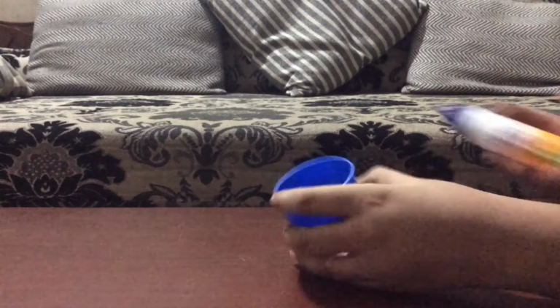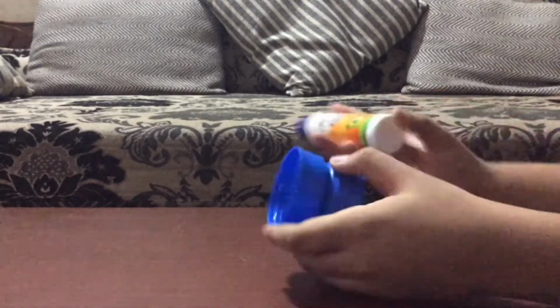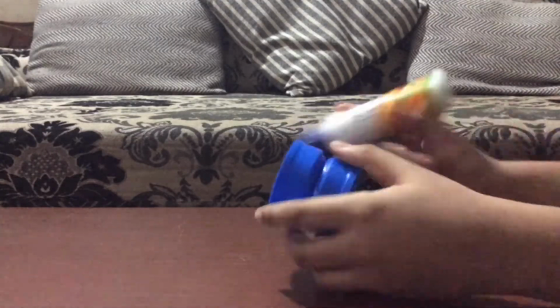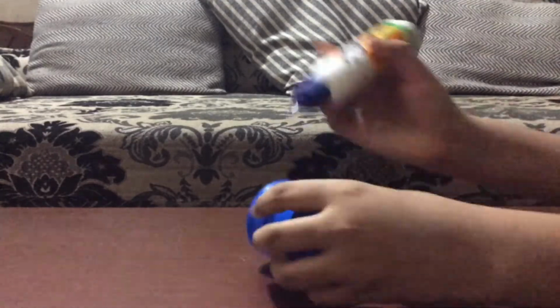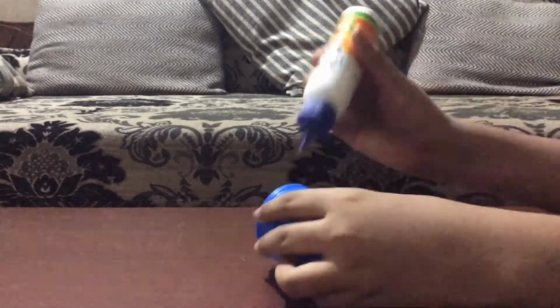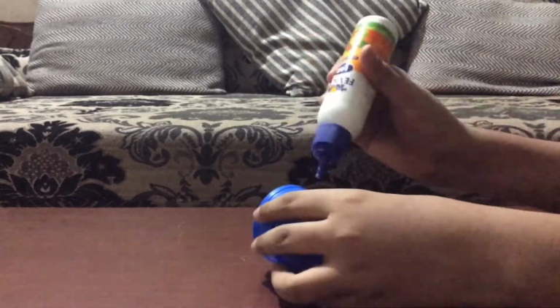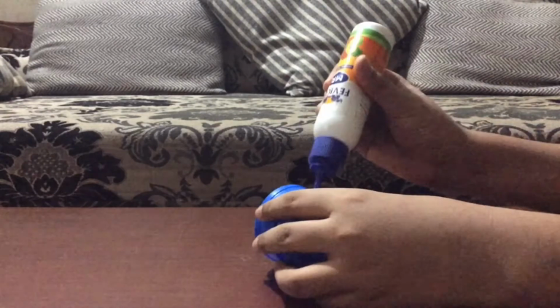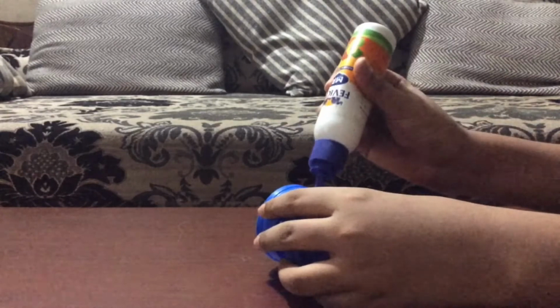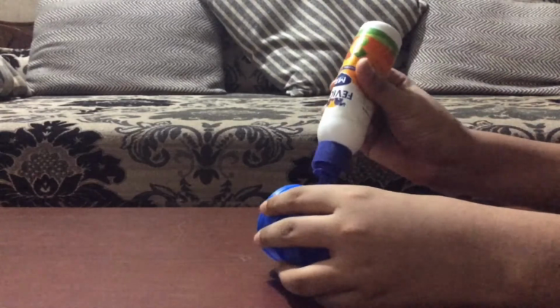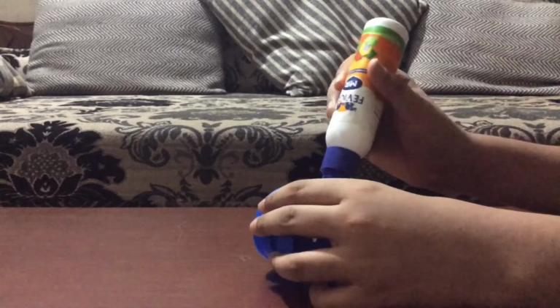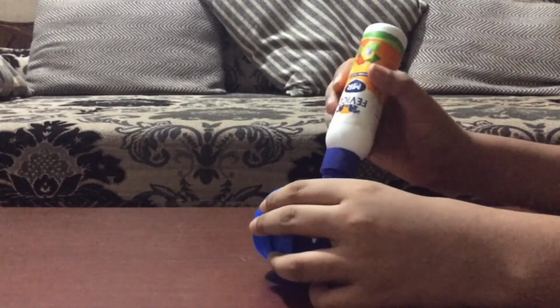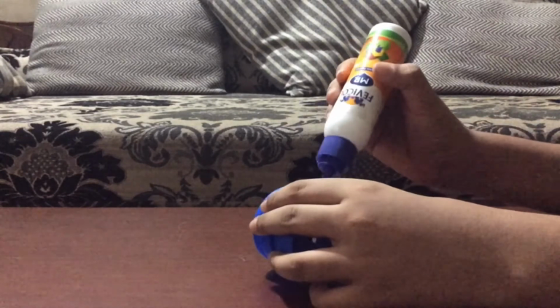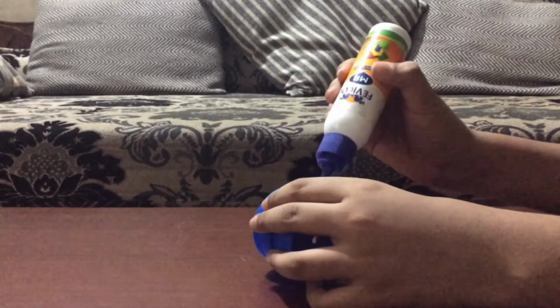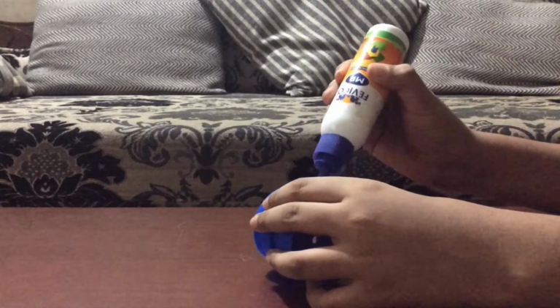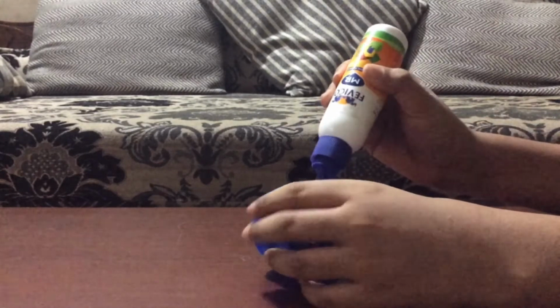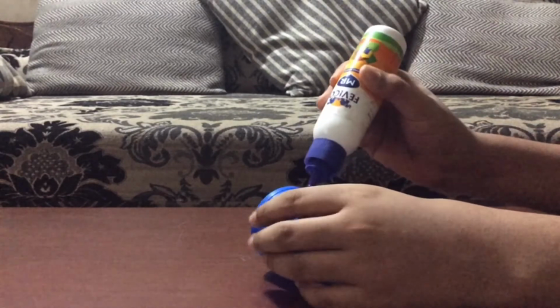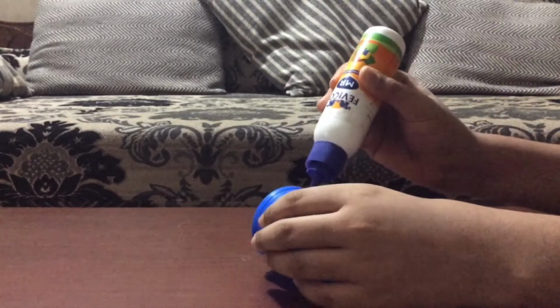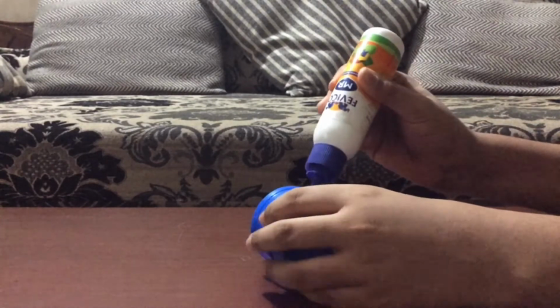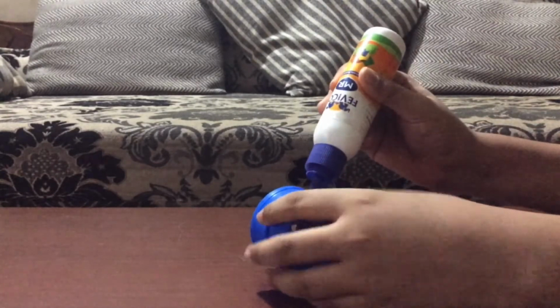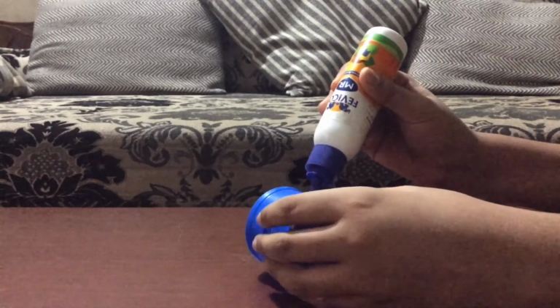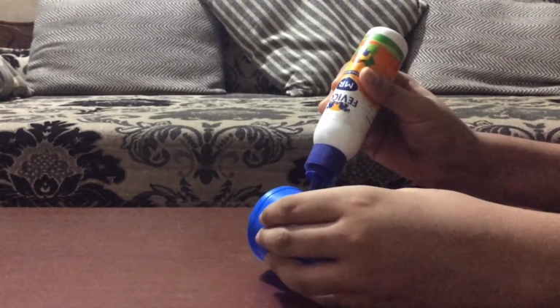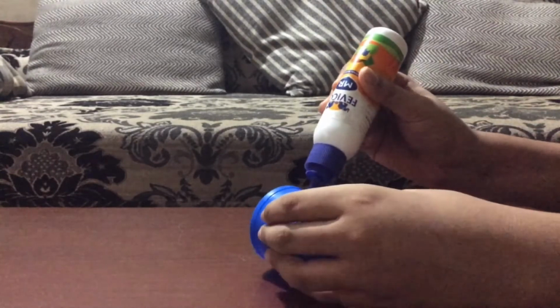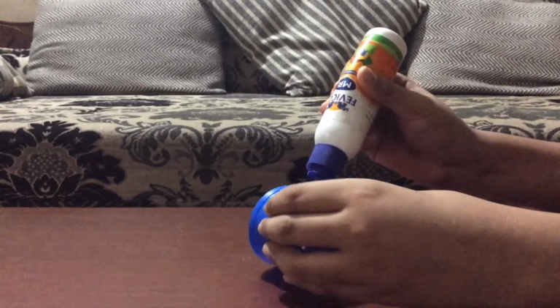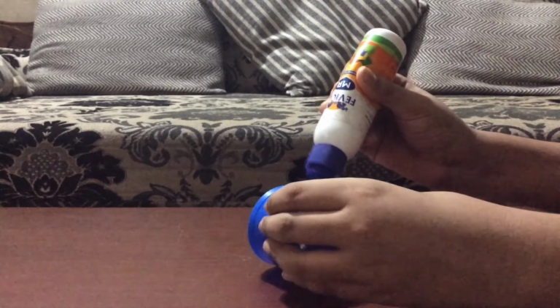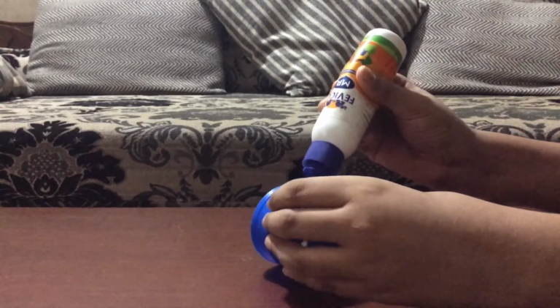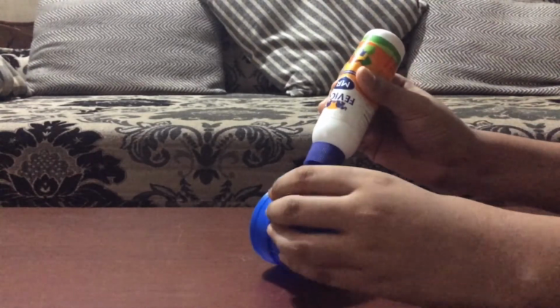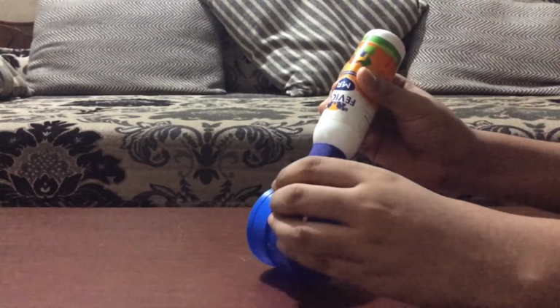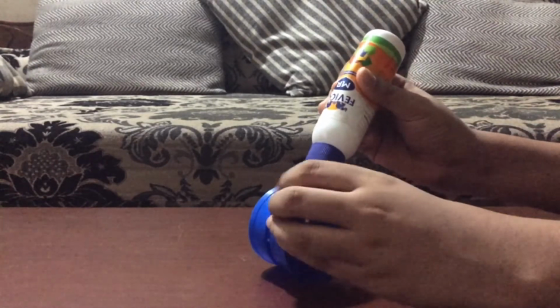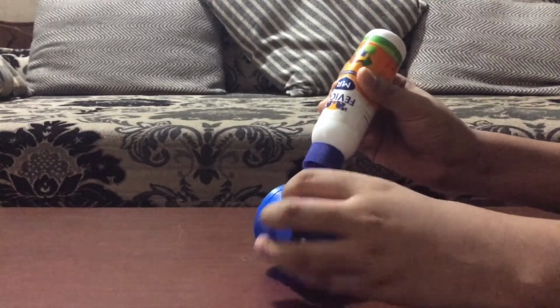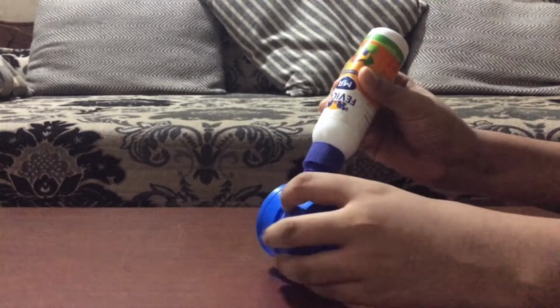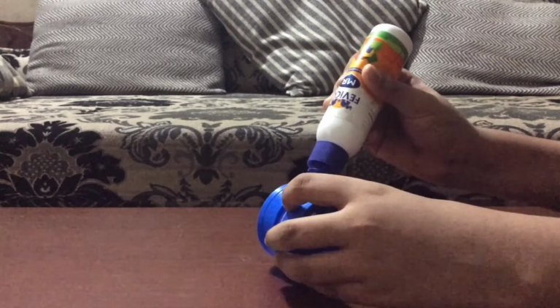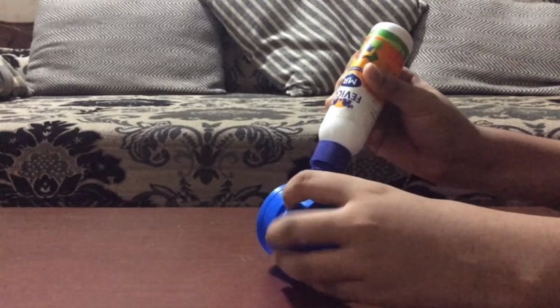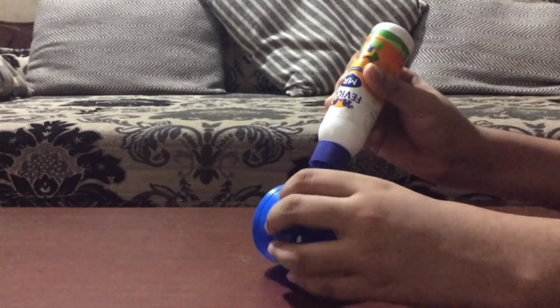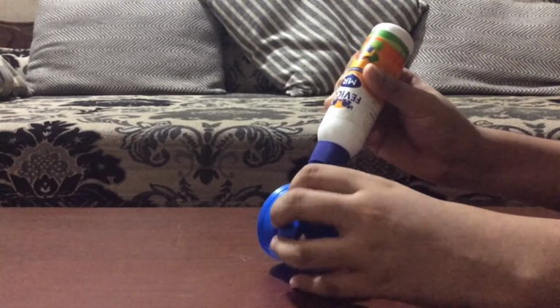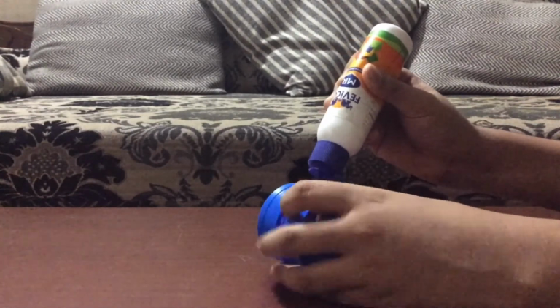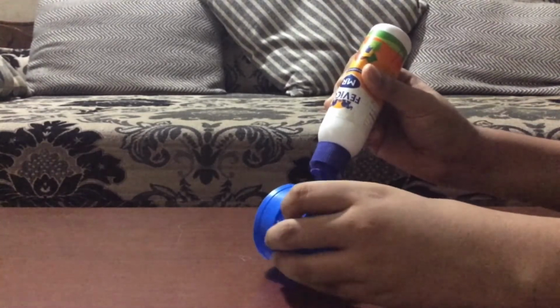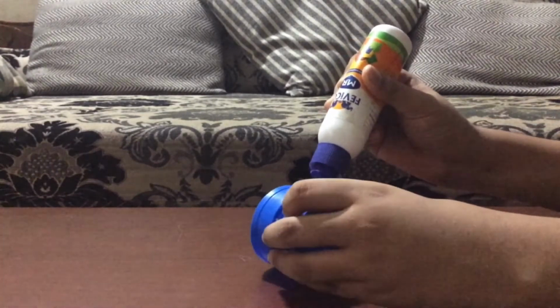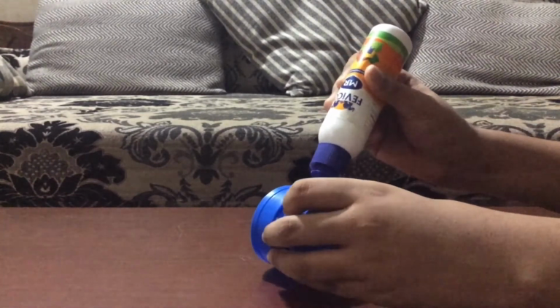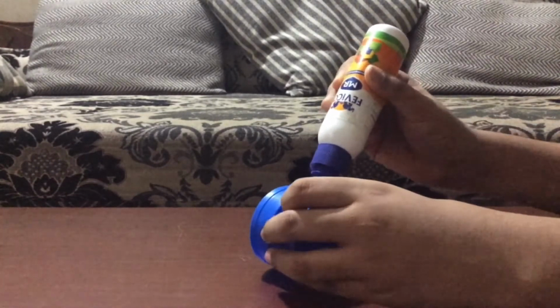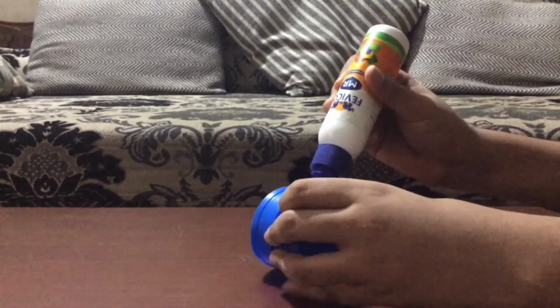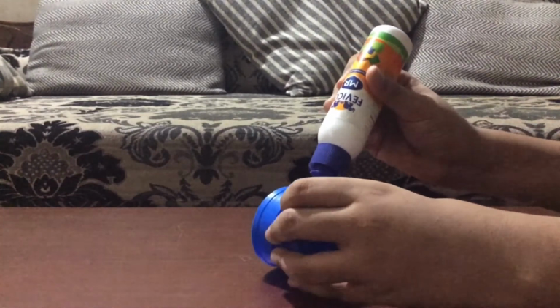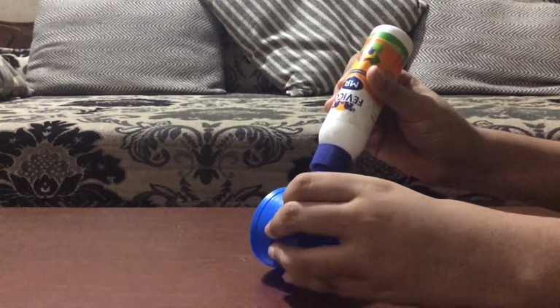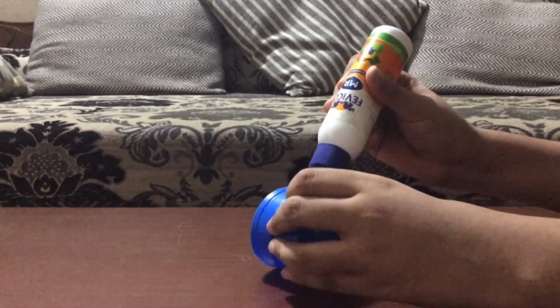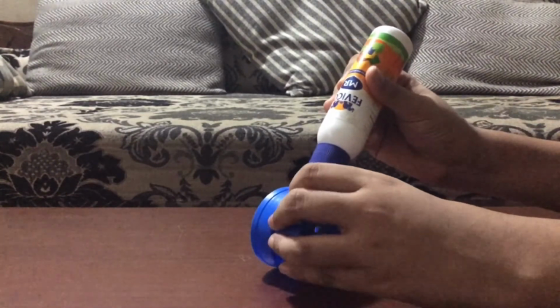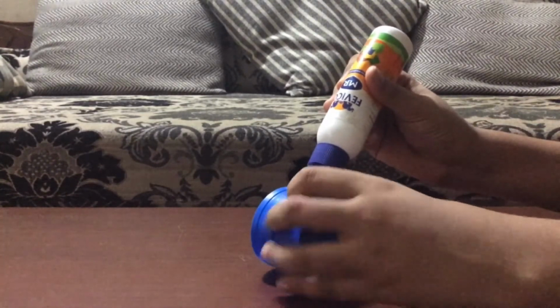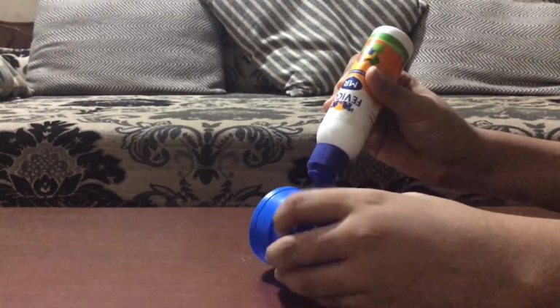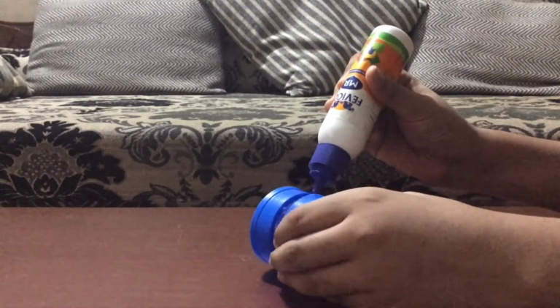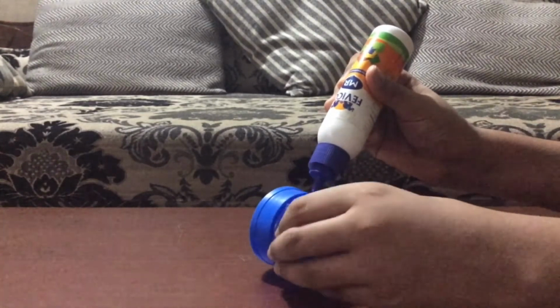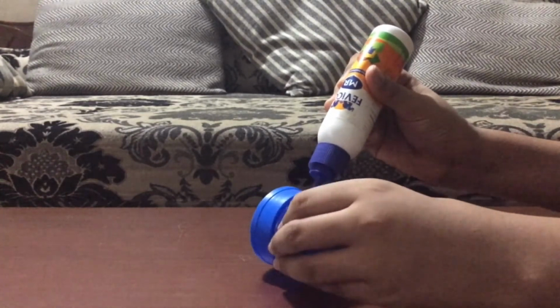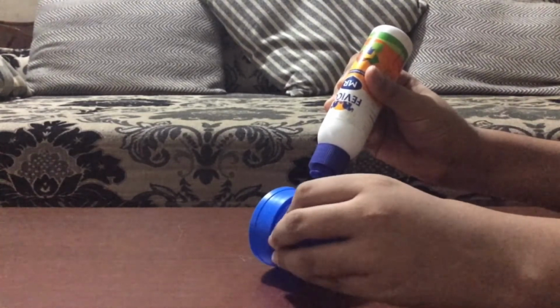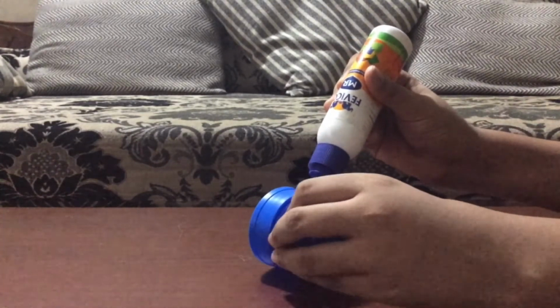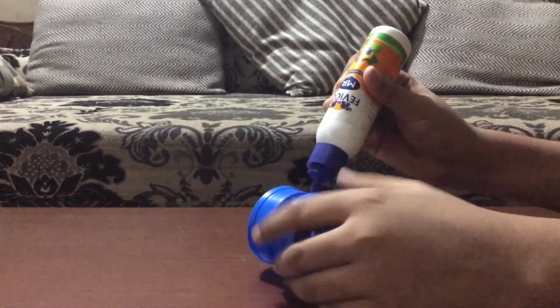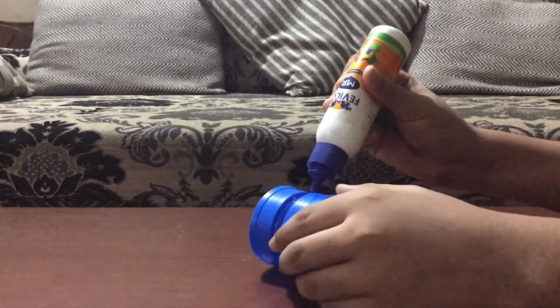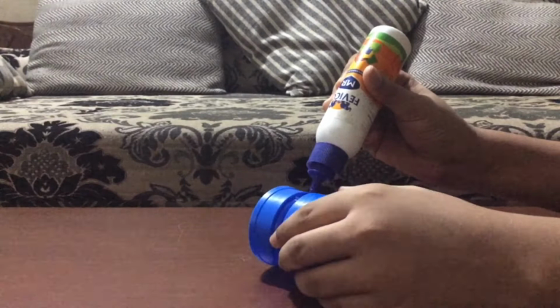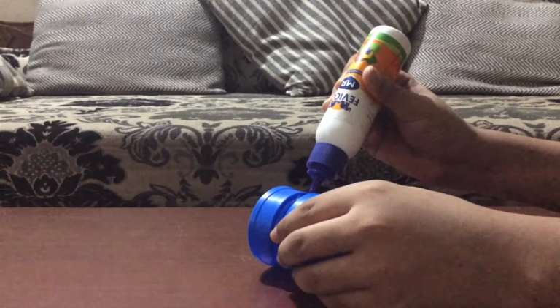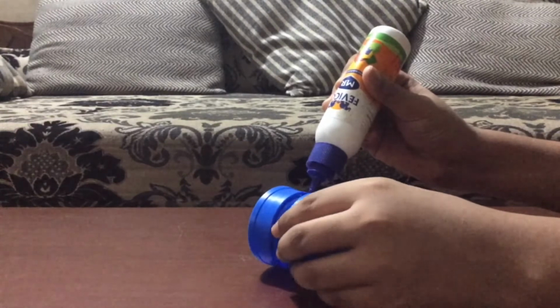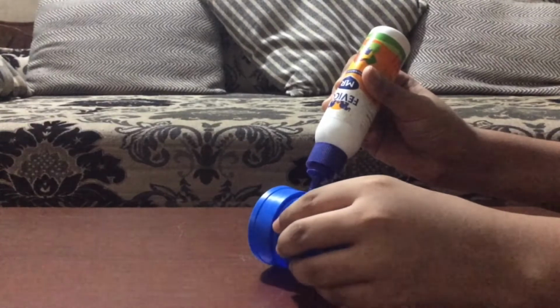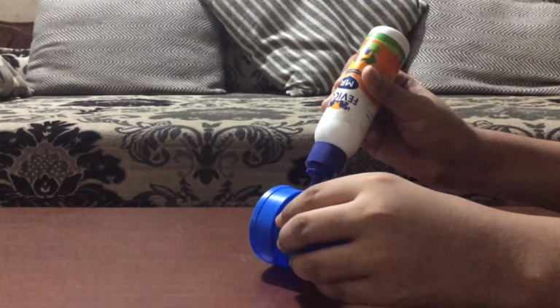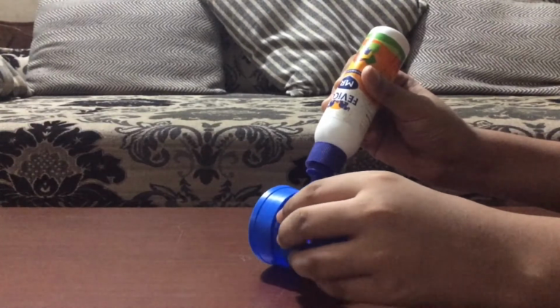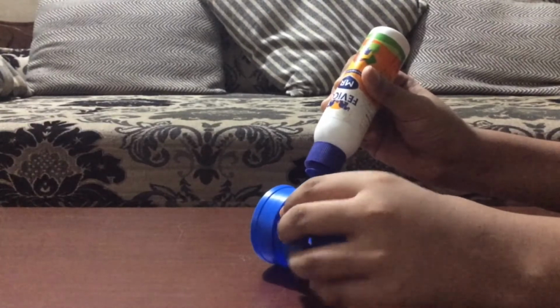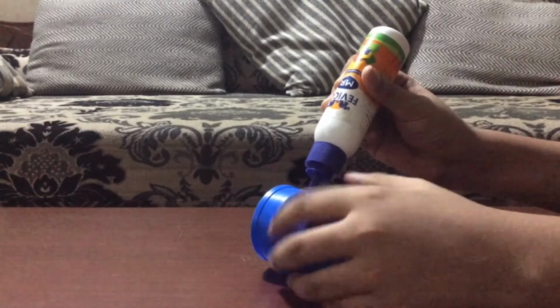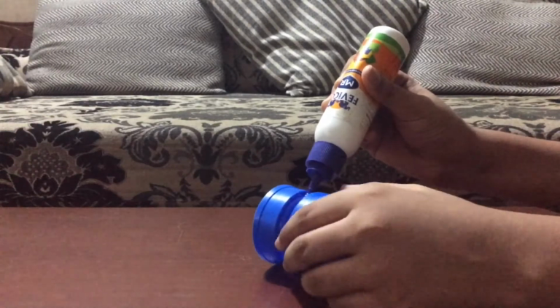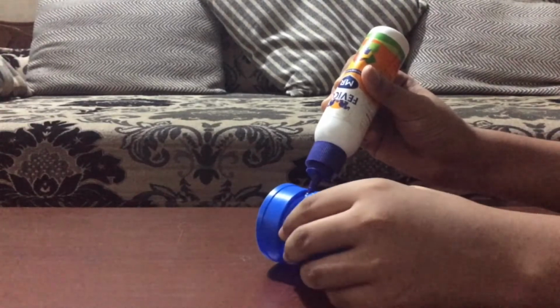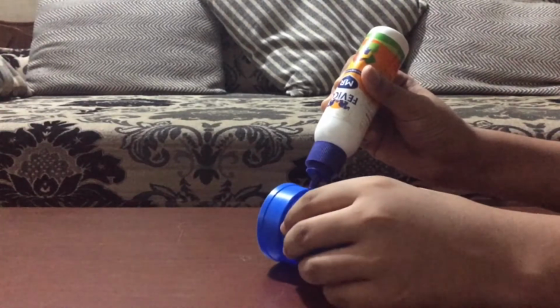Then glue both the caps together. Make sure the glue forms a watertight seal, or else it will lead to leakage.